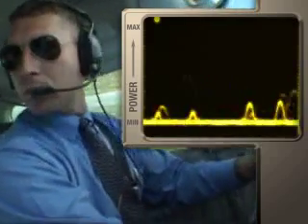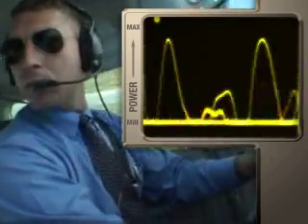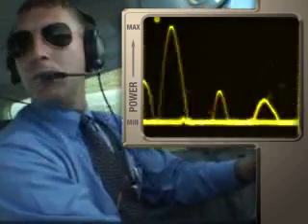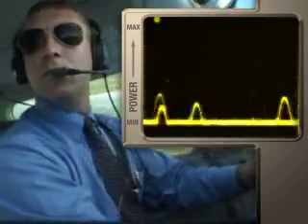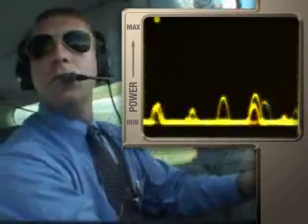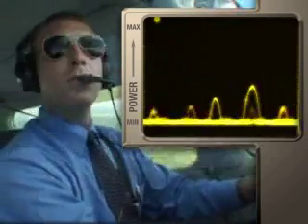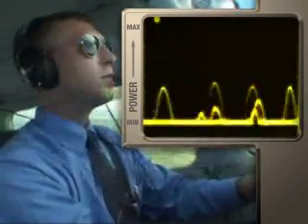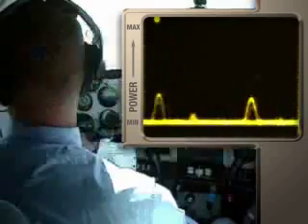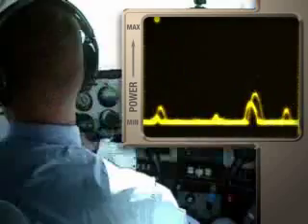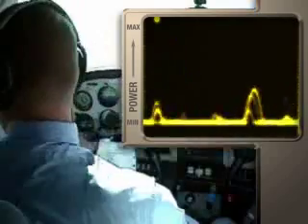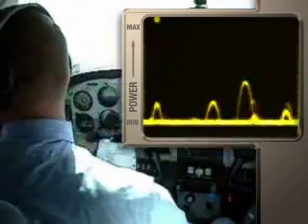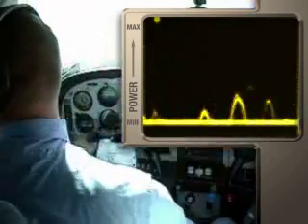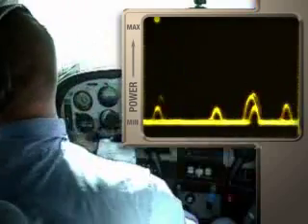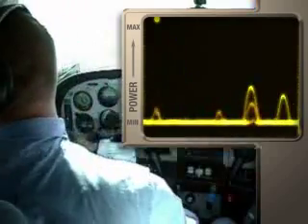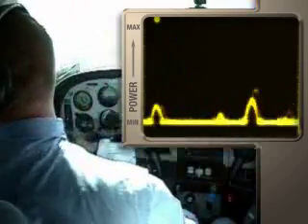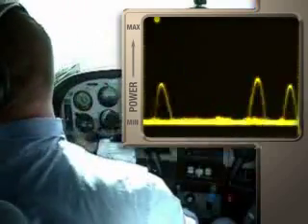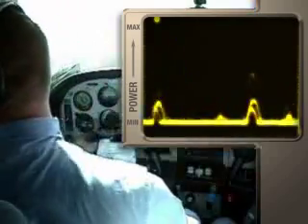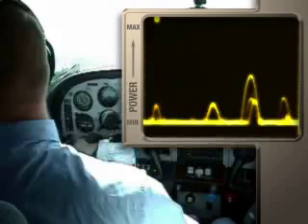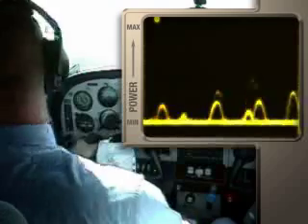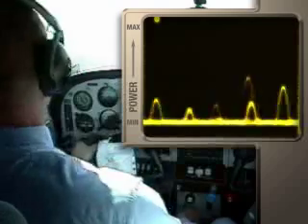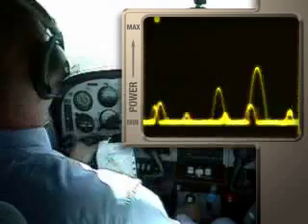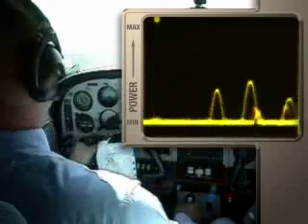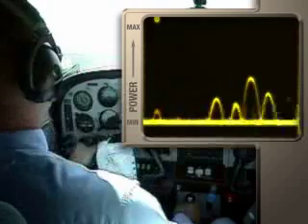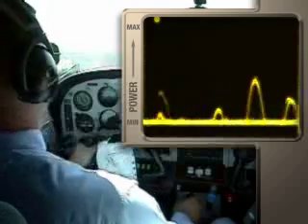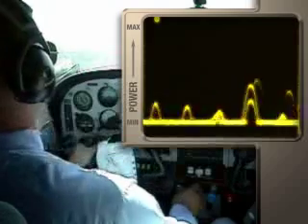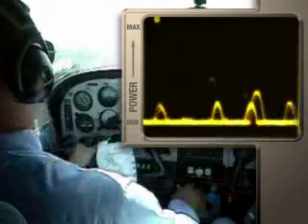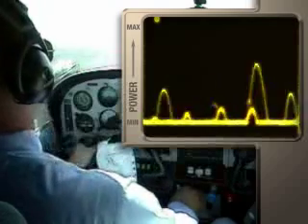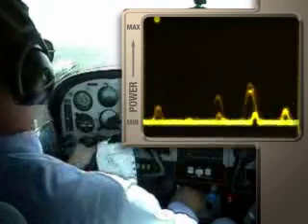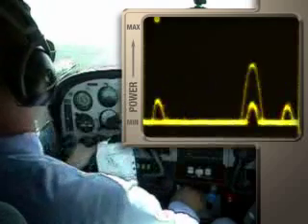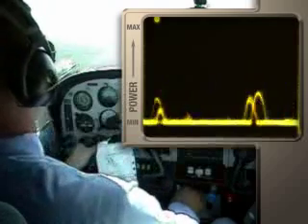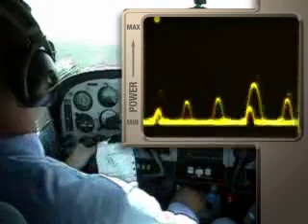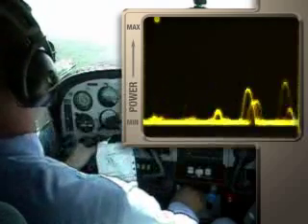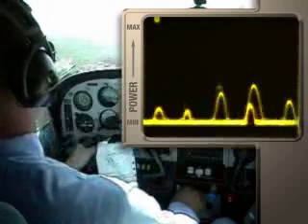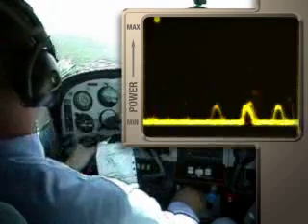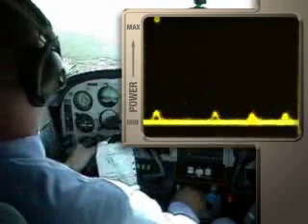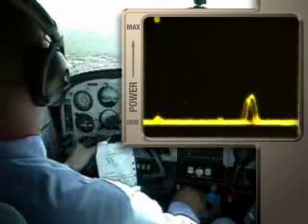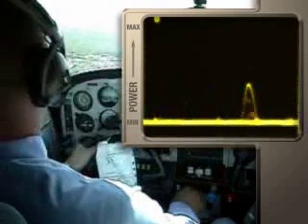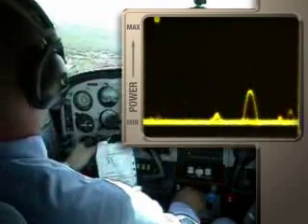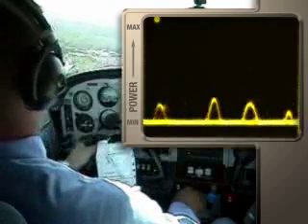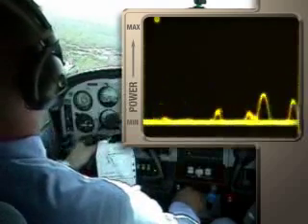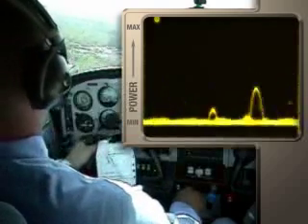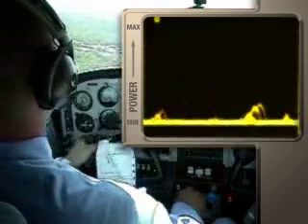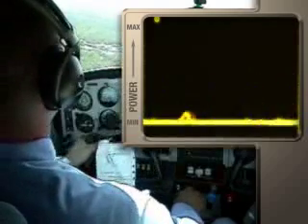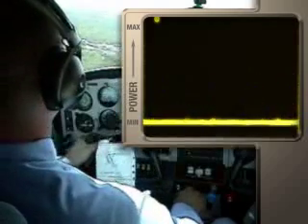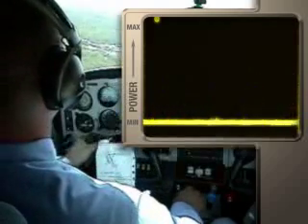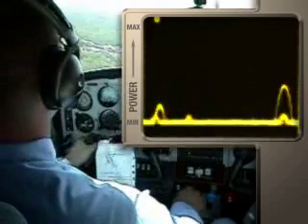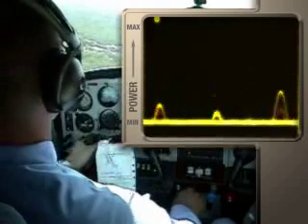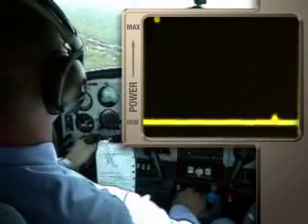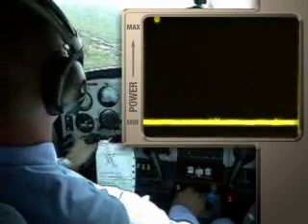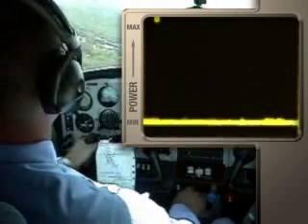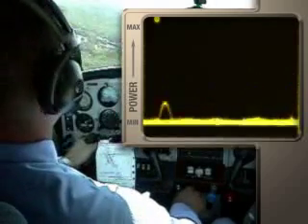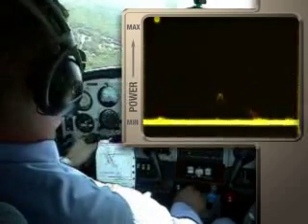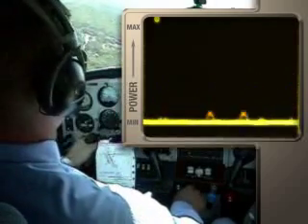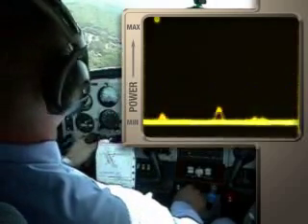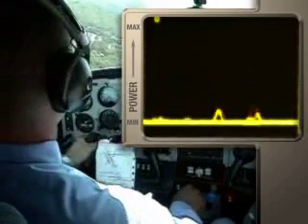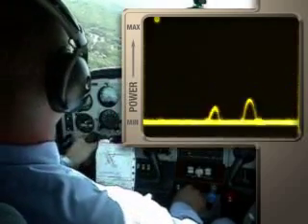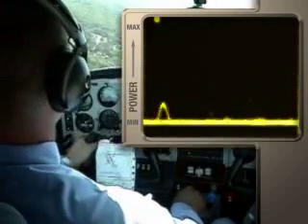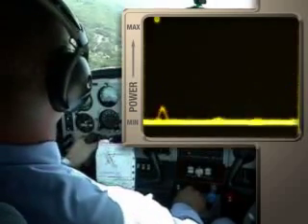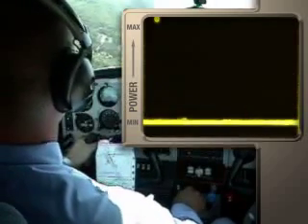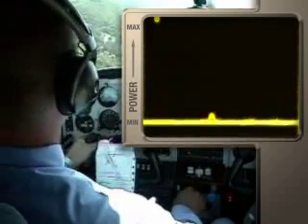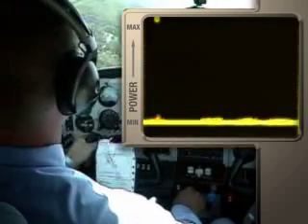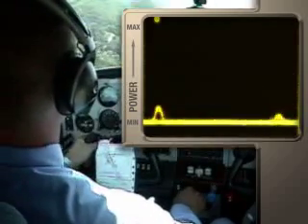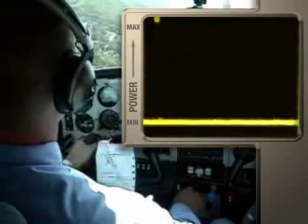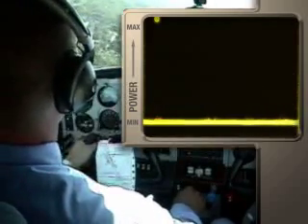Now we'll throttle back to a comfortable cruising speed, and you can see that as the noise decreases, so does the headset's need for power.